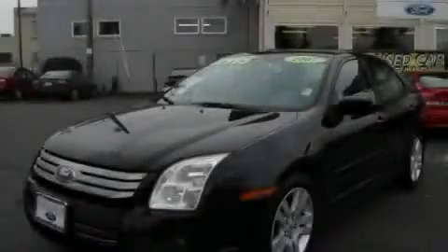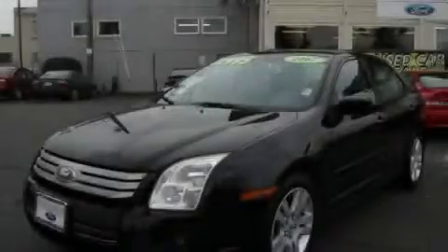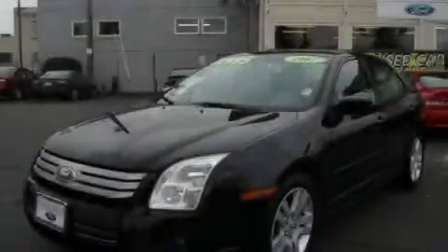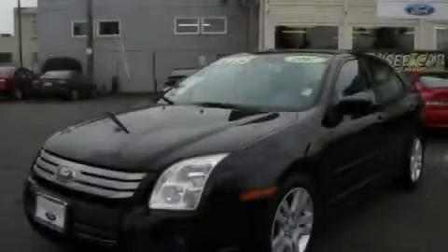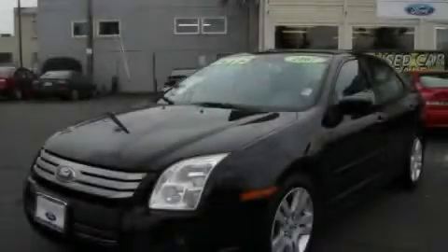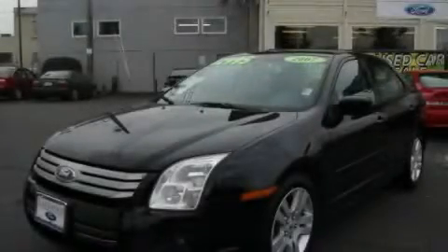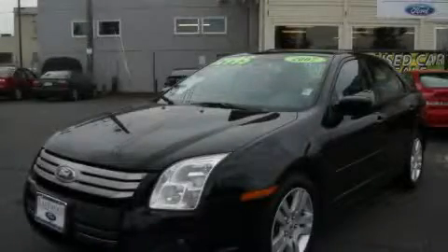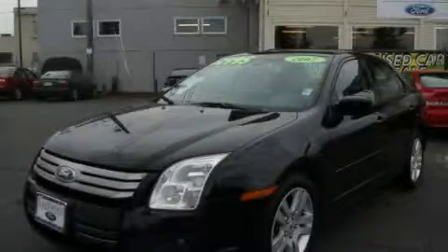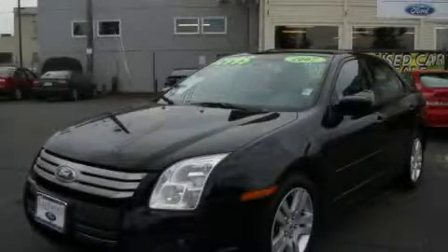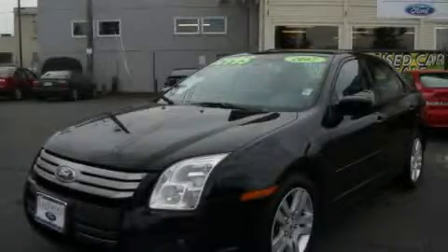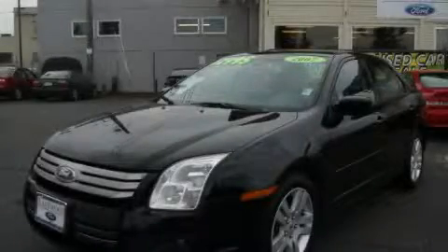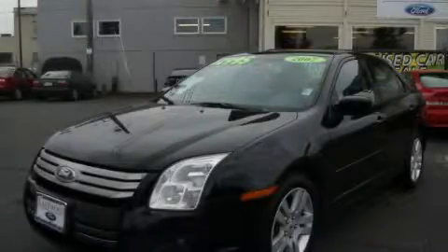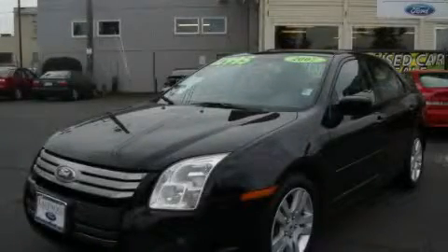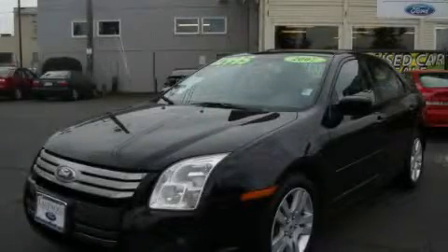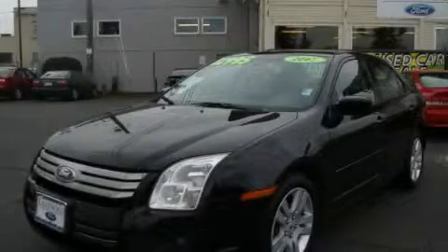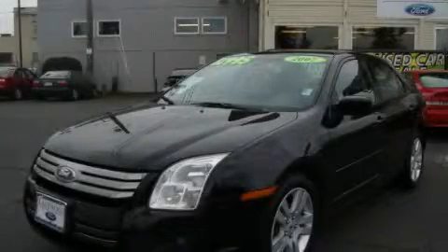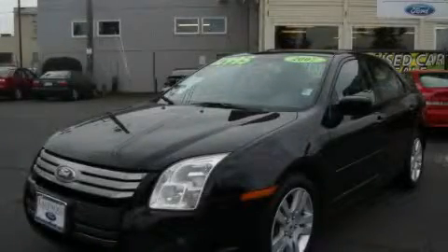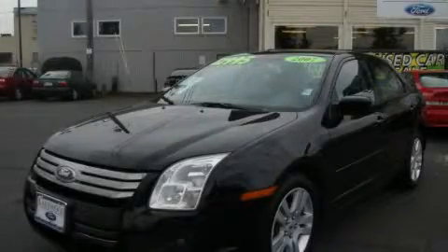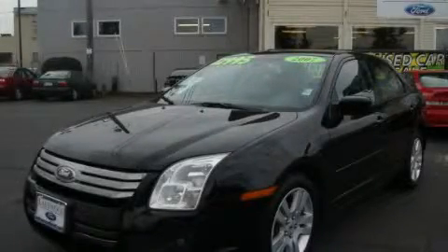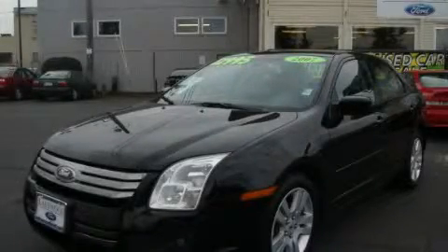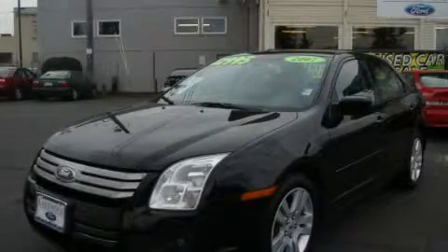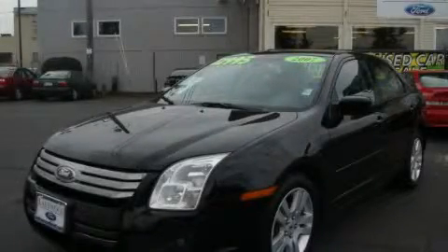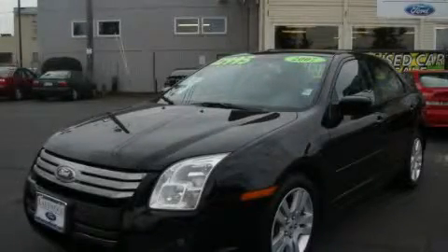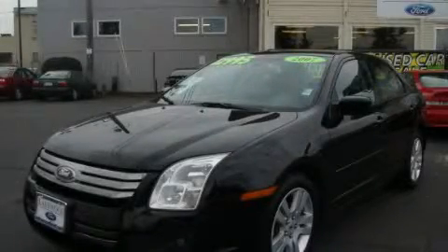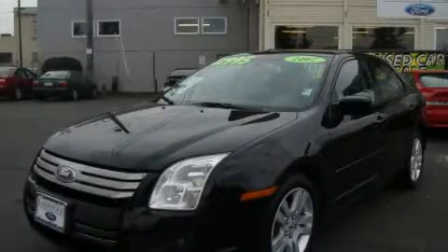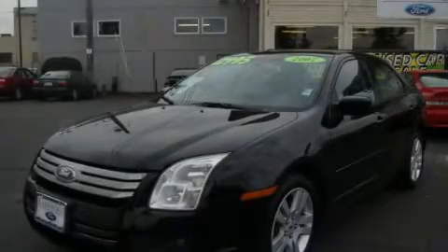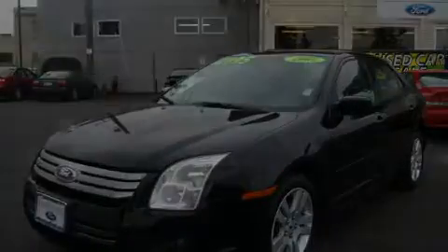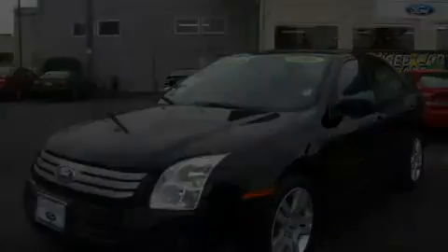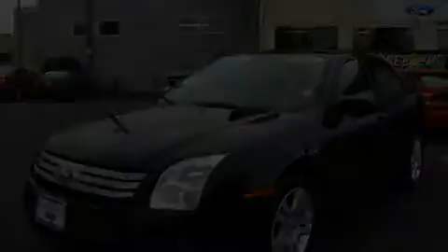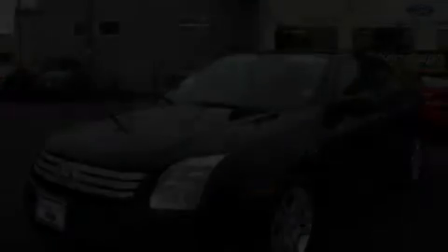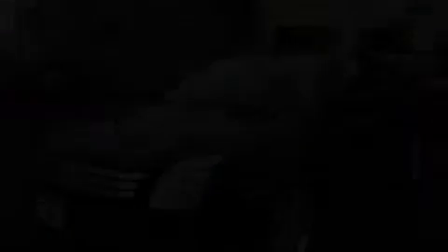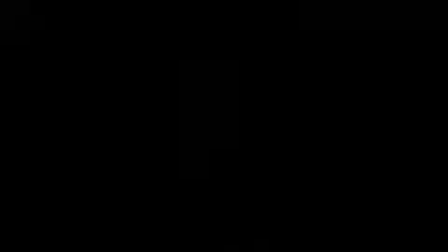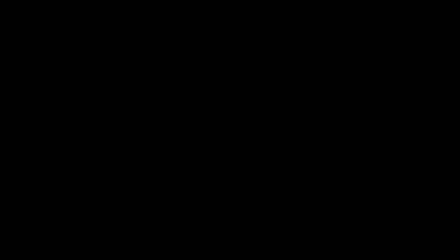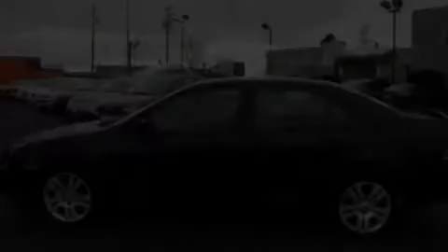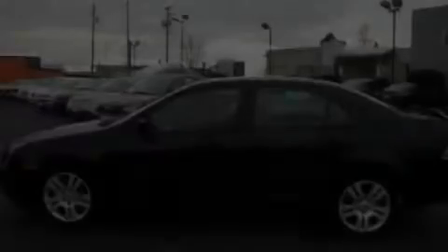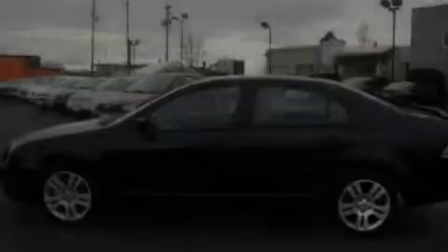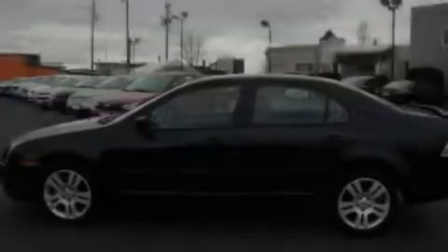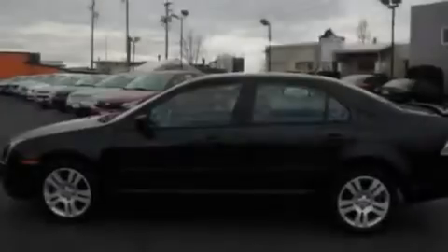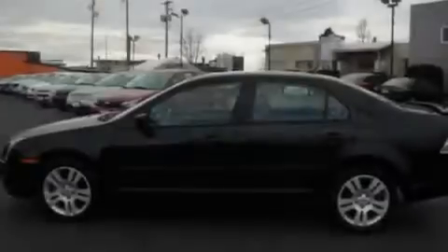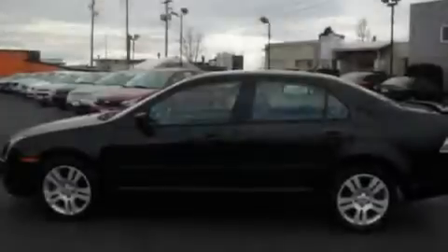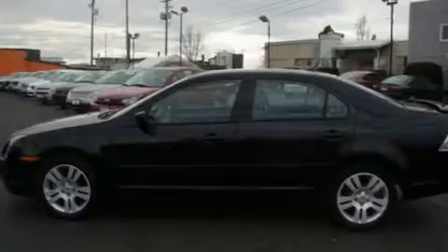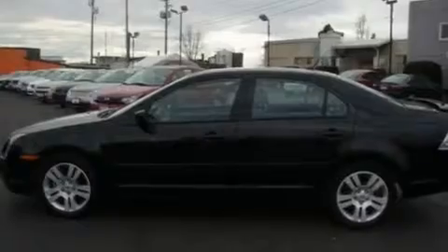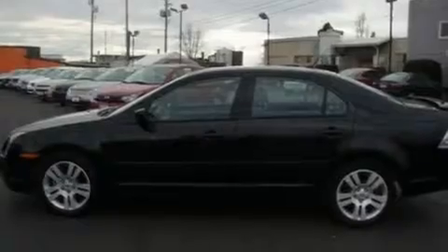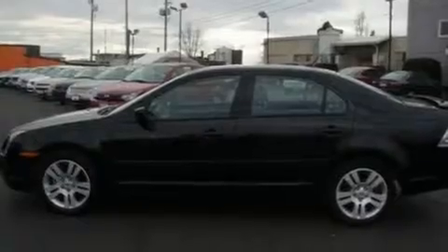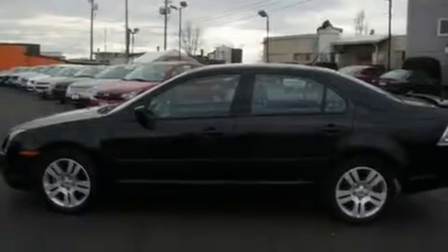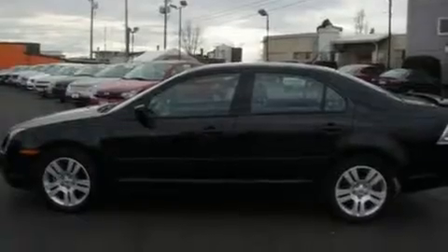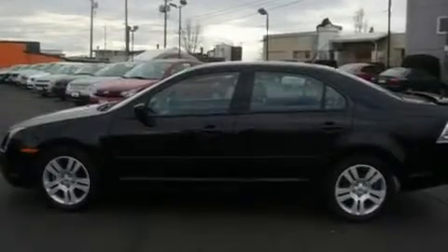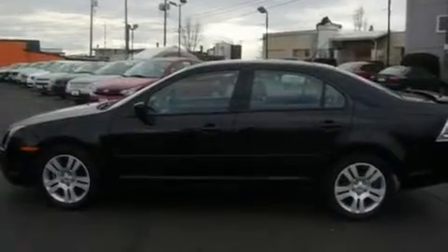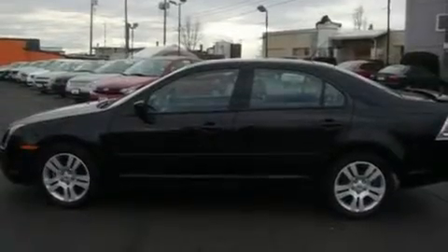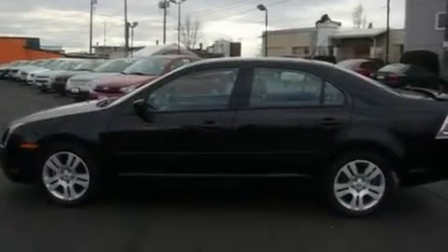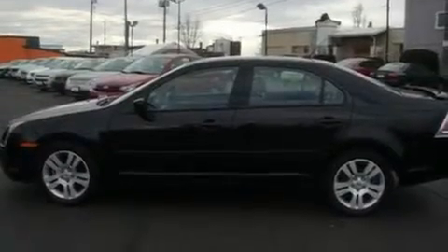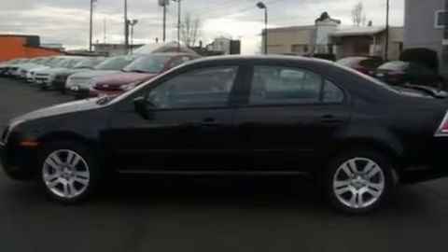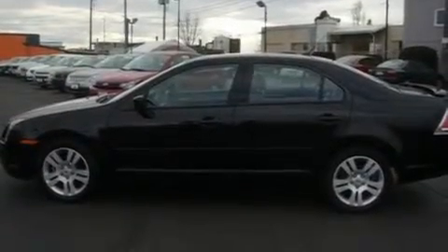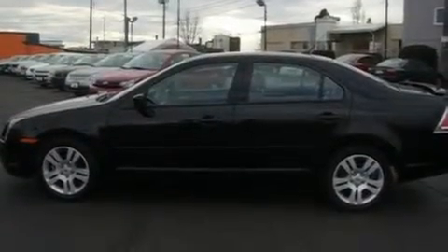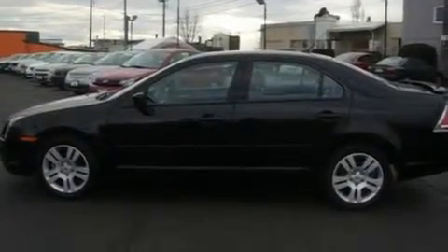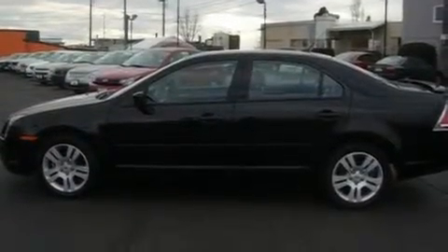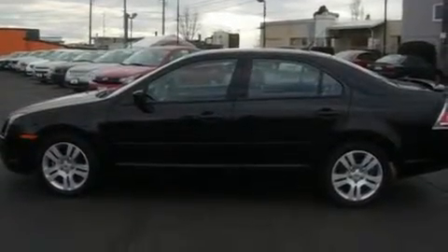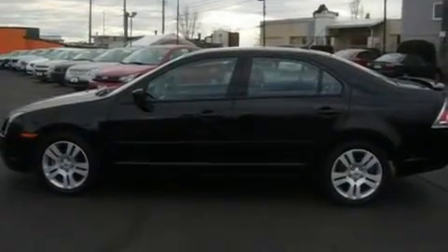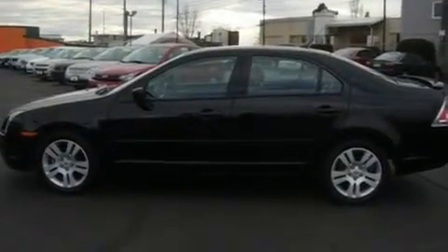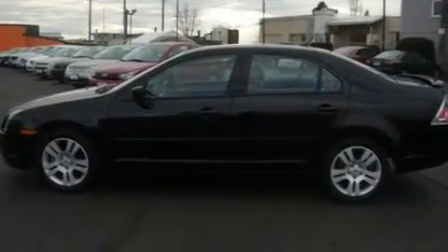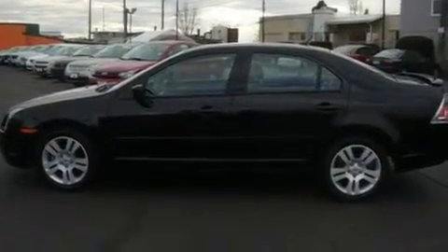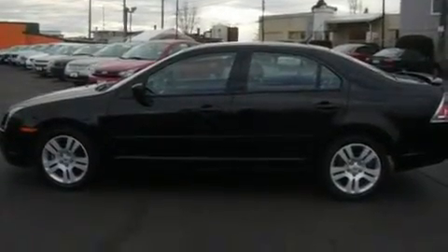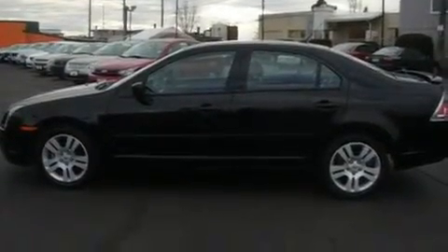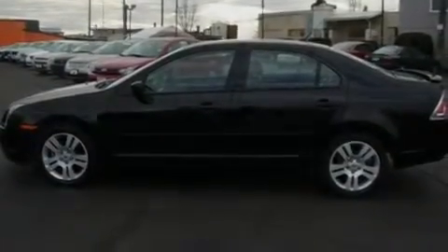This is a 2007 Ford Fusion. It has a 2.3 liter 4-cylinder engine and a manual transmission.